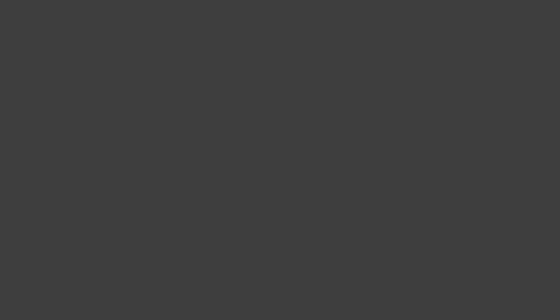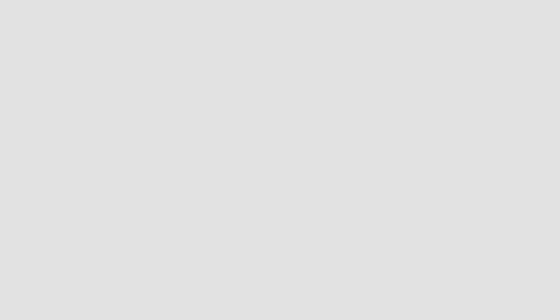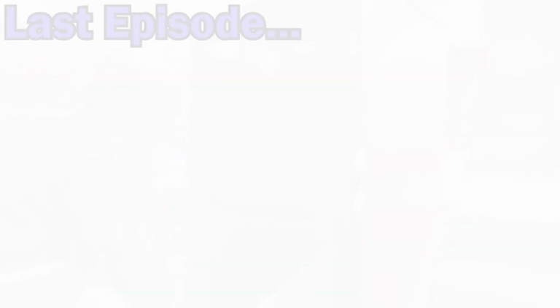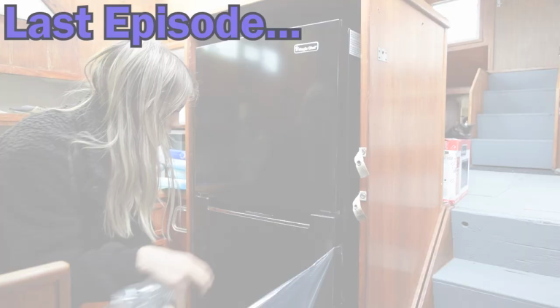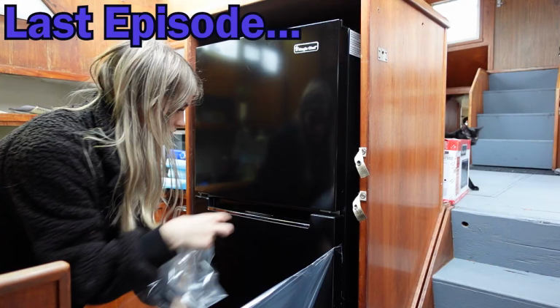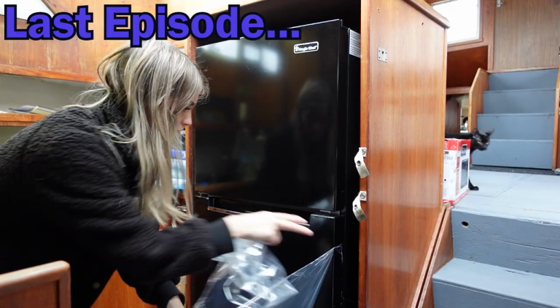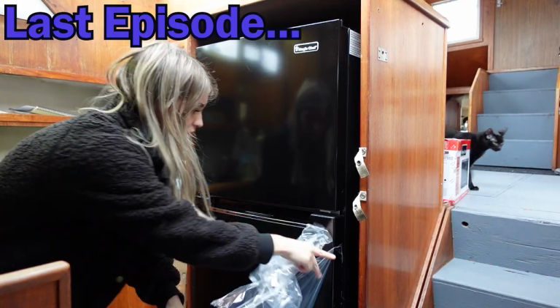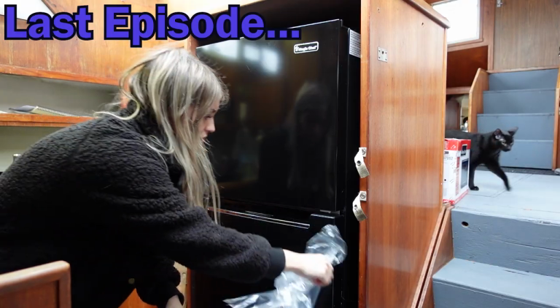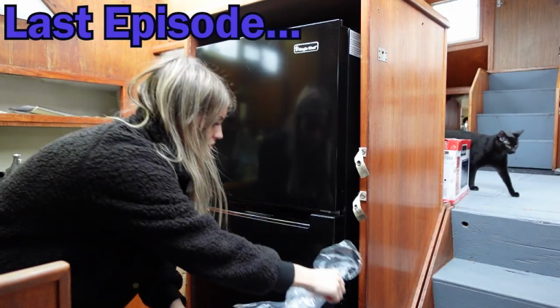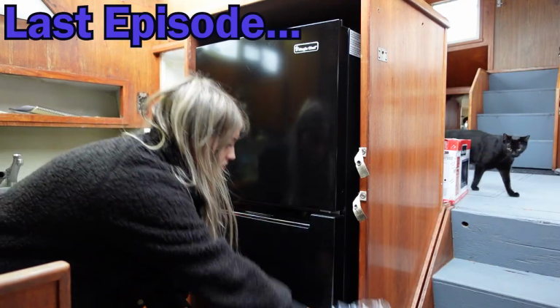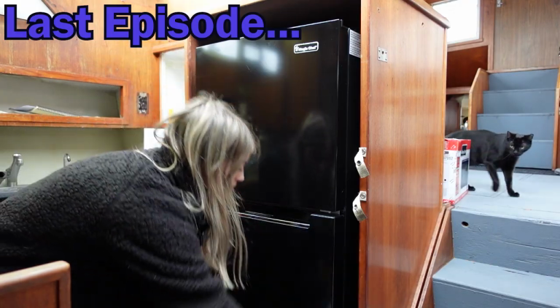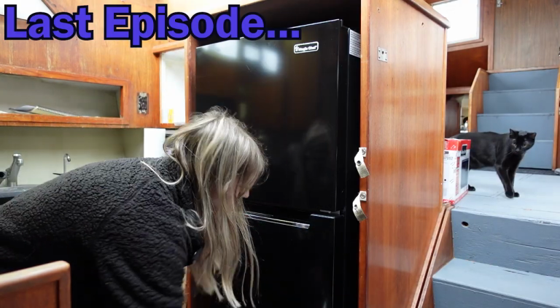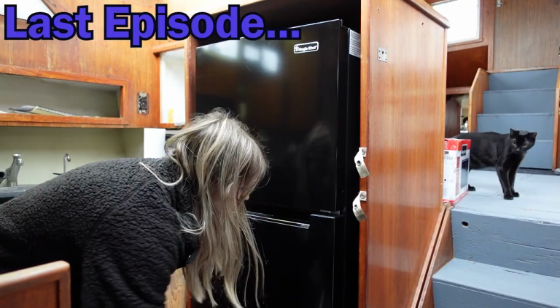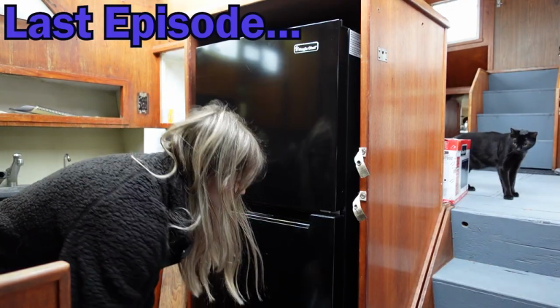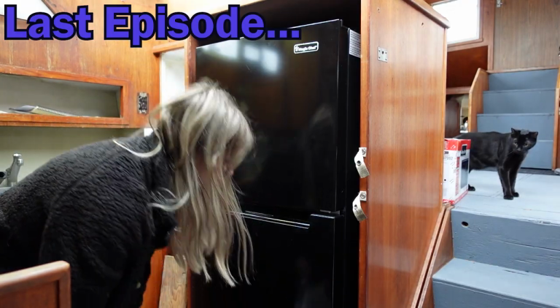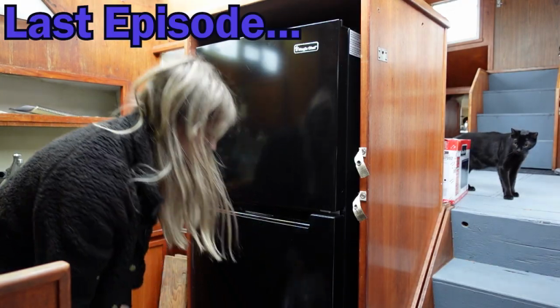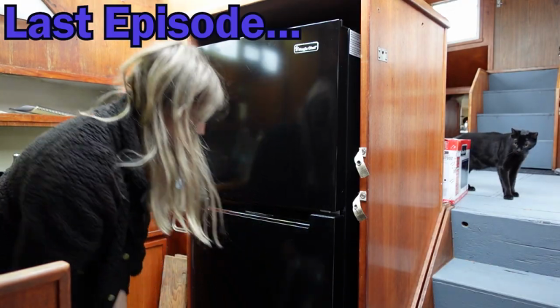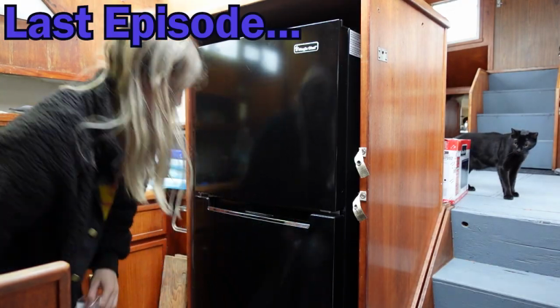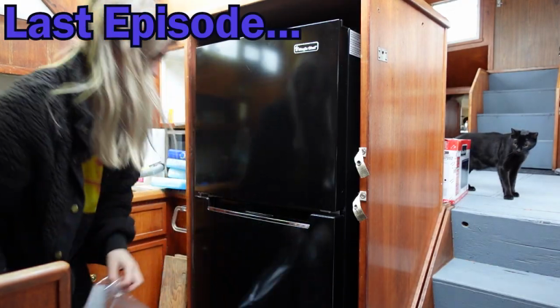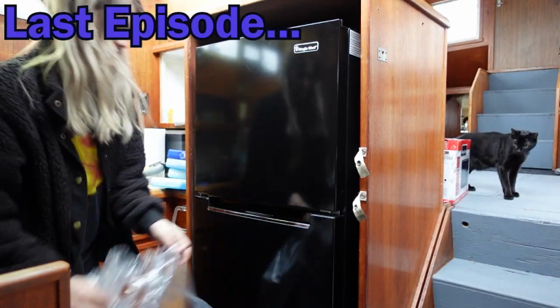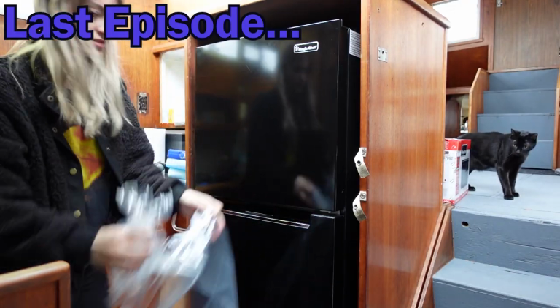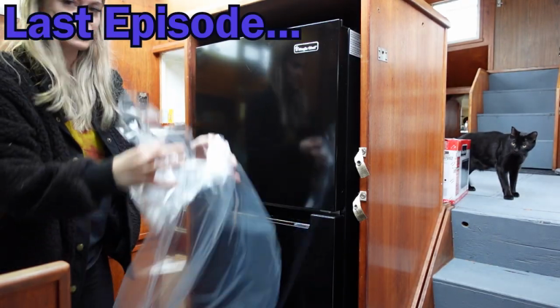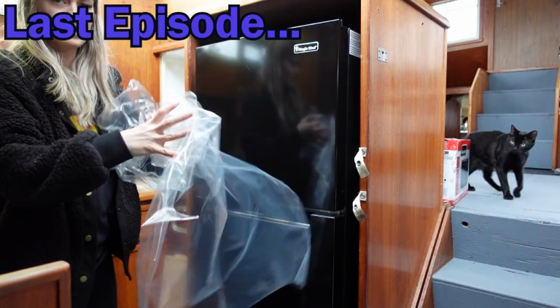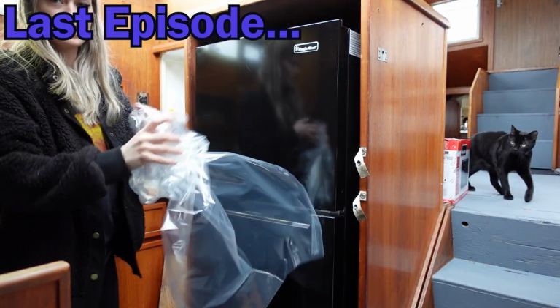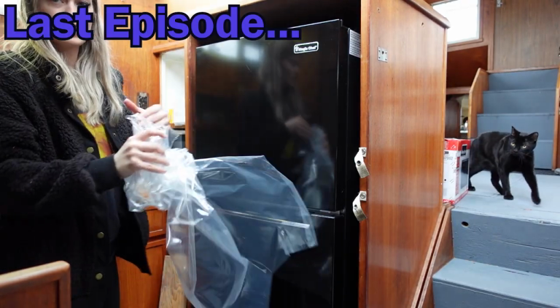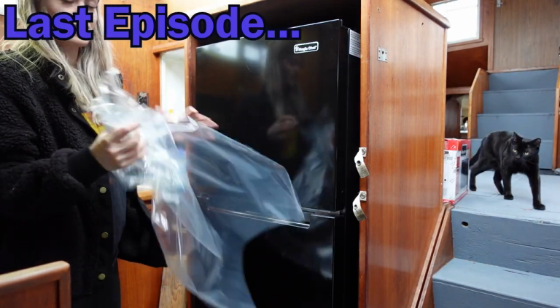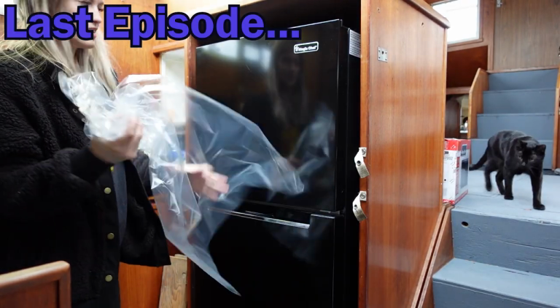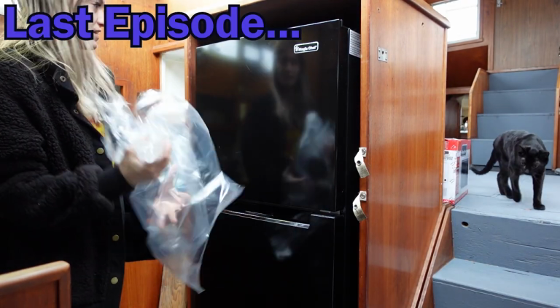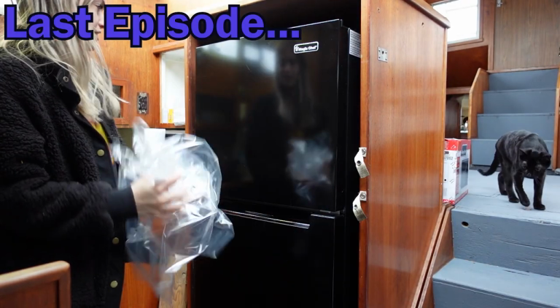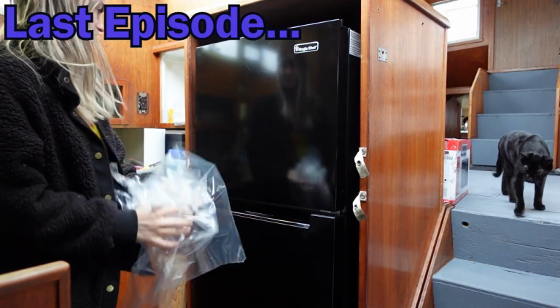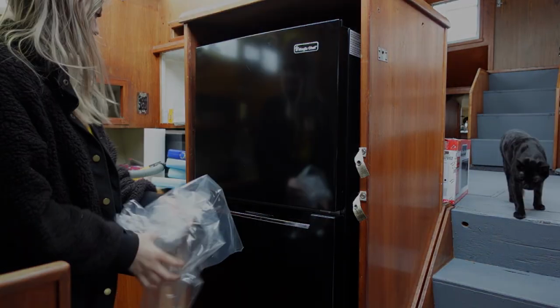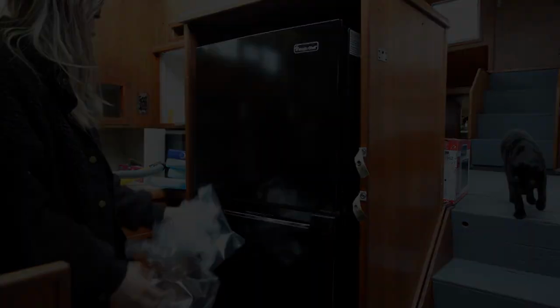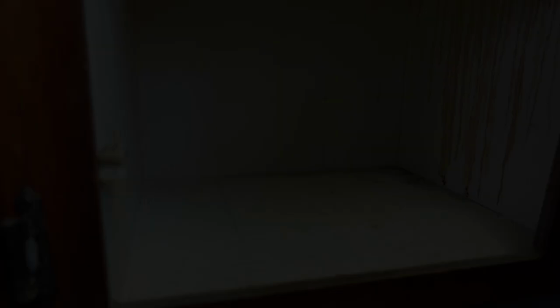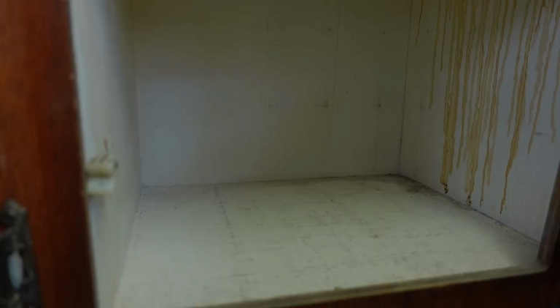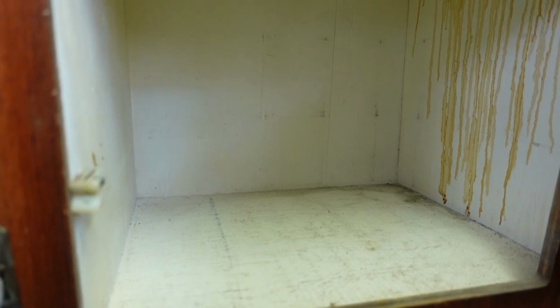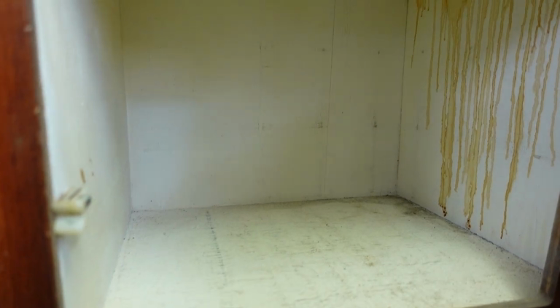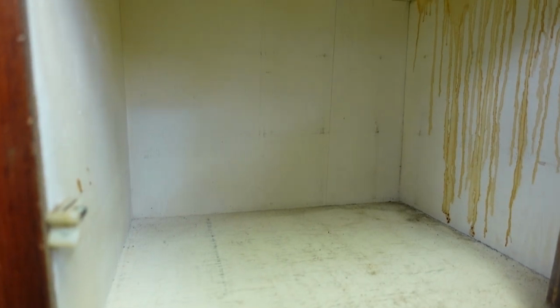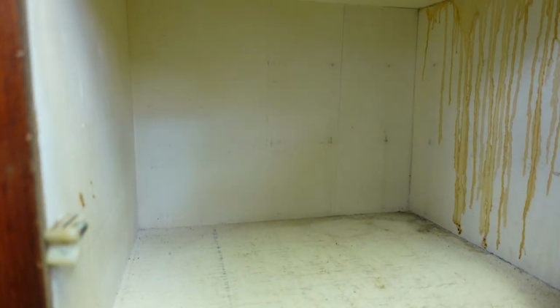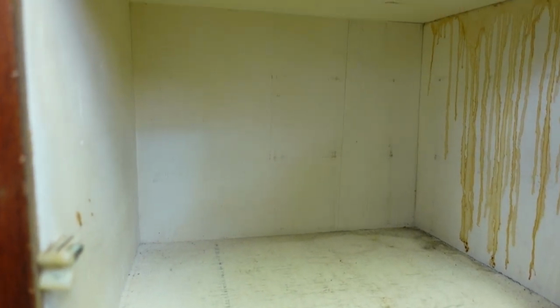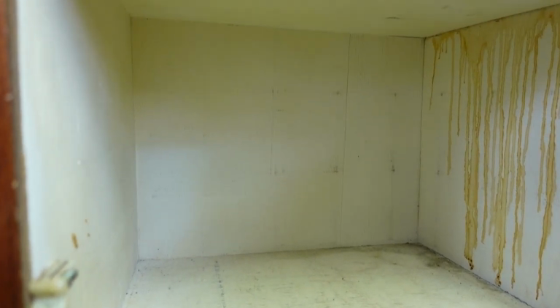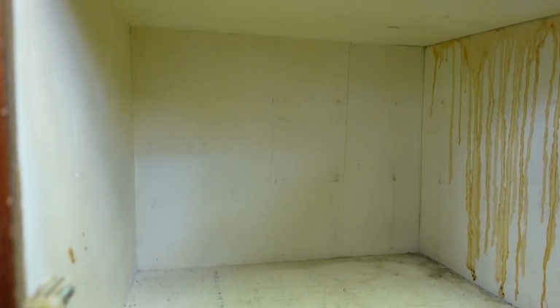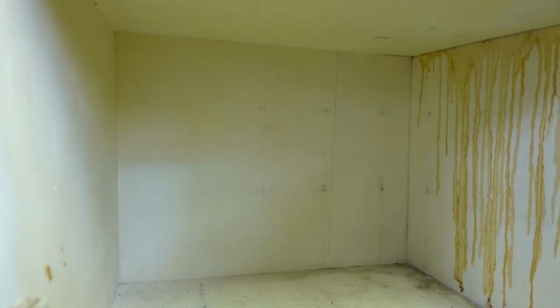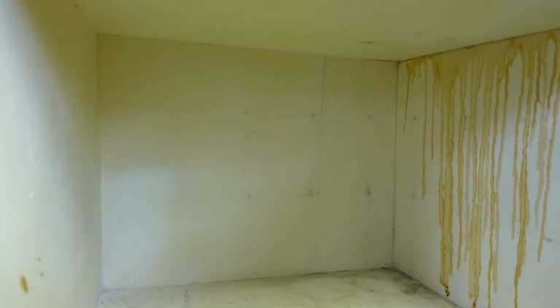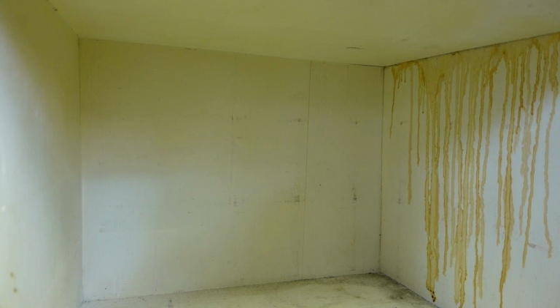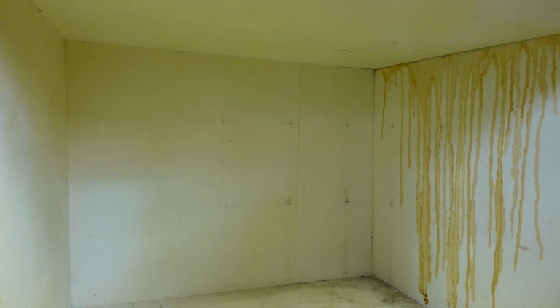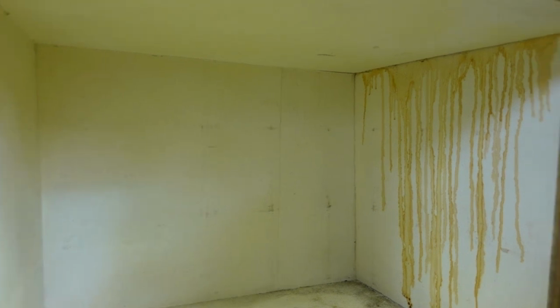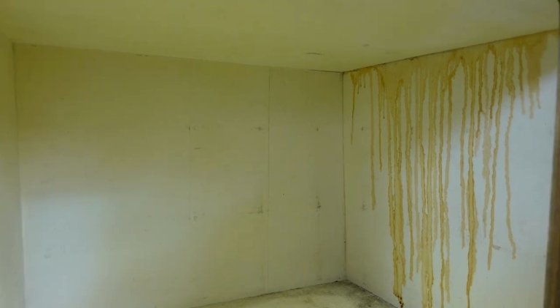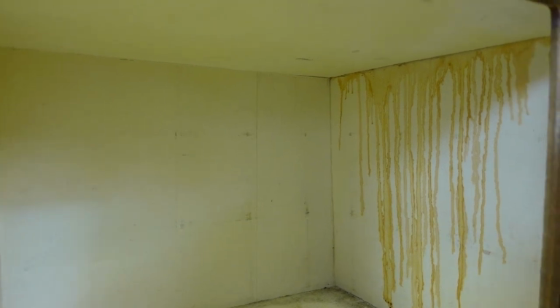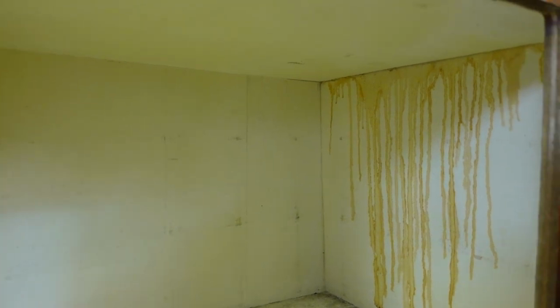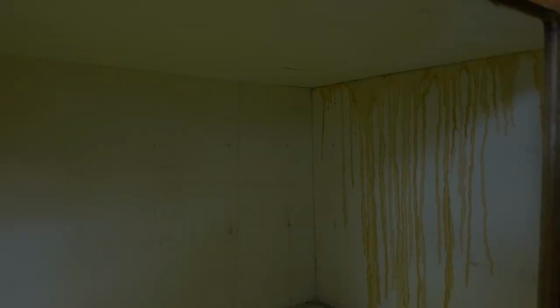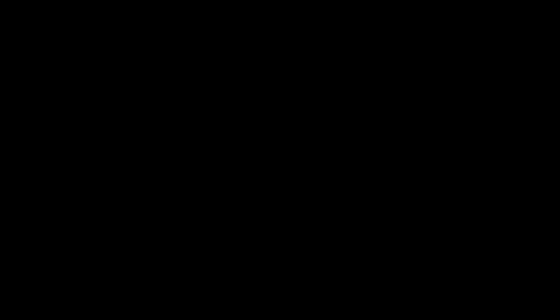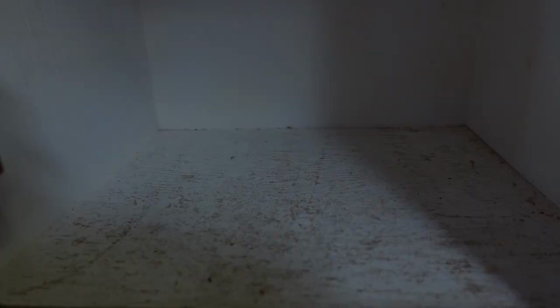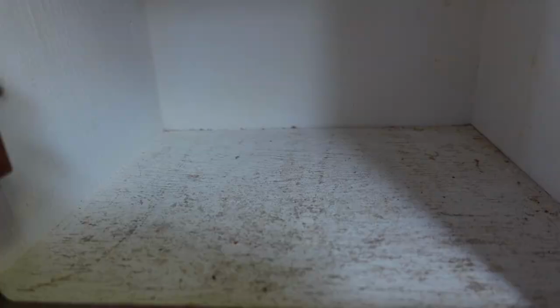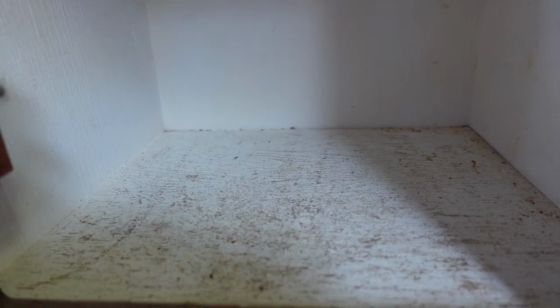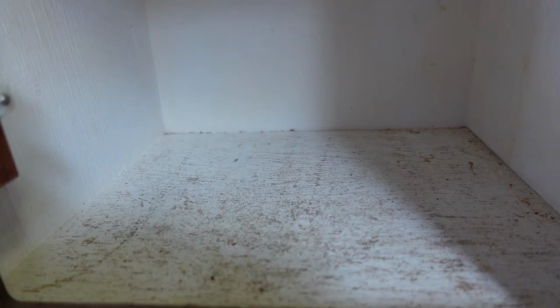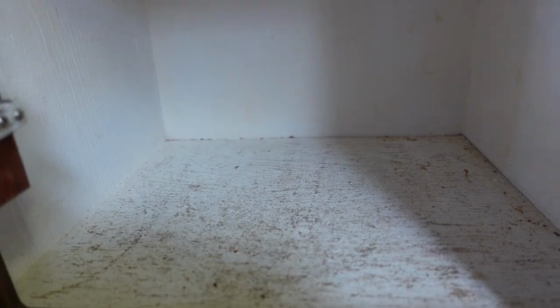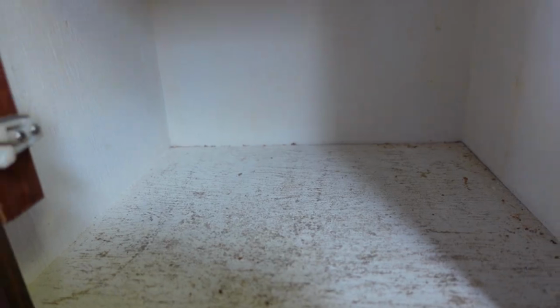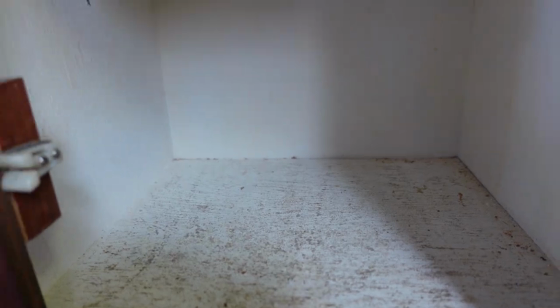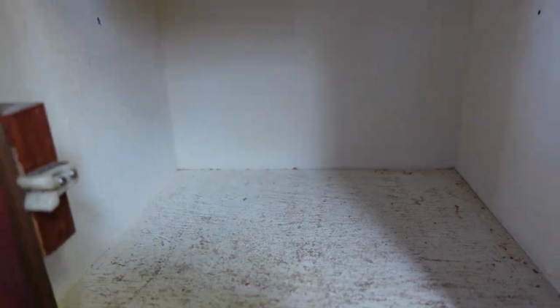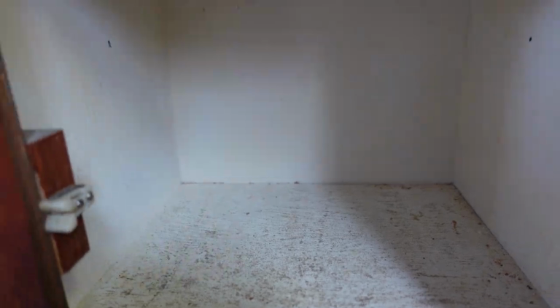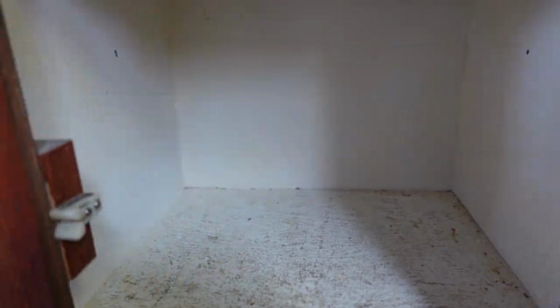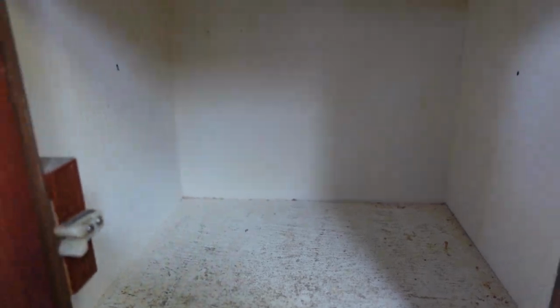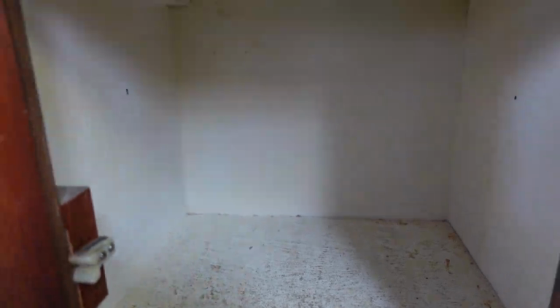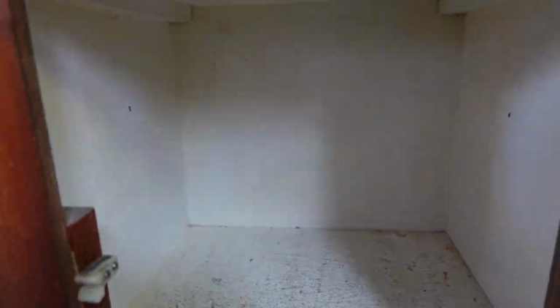Now that we have new kitchen appliances, we need to clean up the kitchen before we make any food in there. The problem is the cabinets are just disgusting. Time to get started.